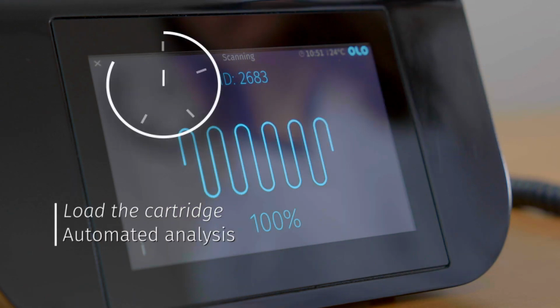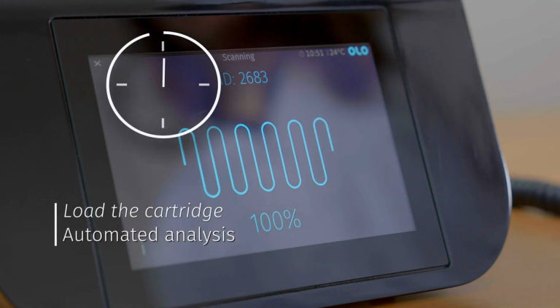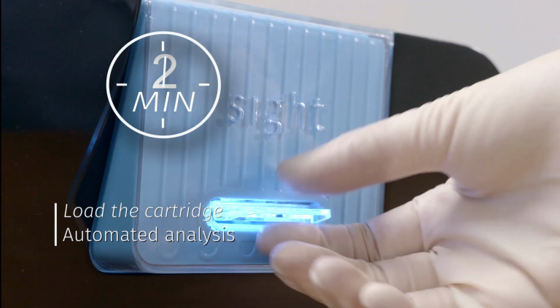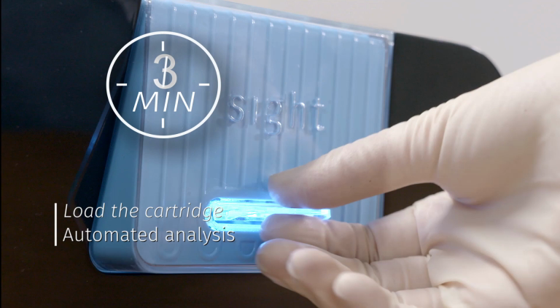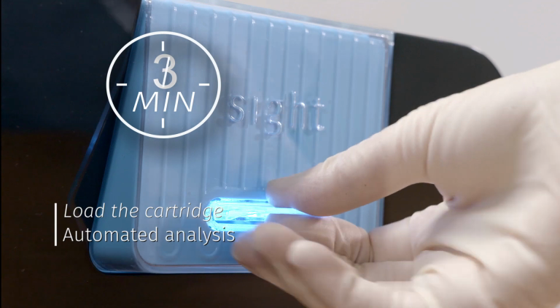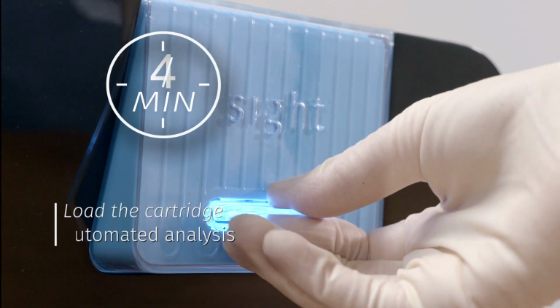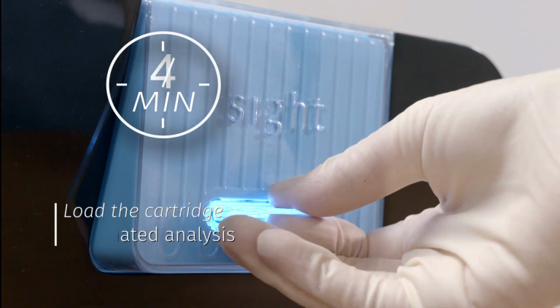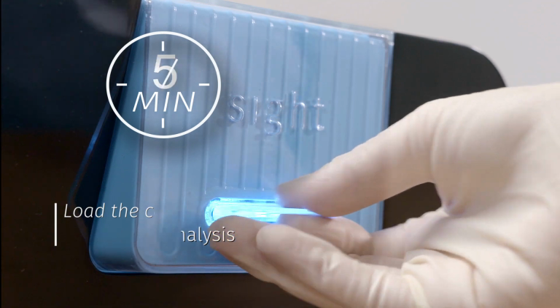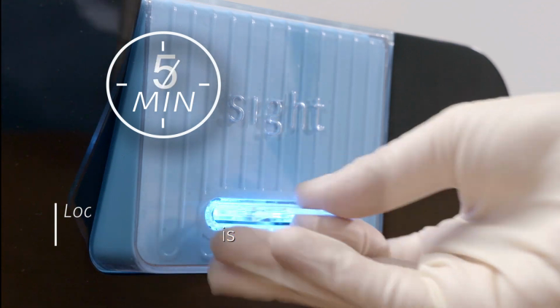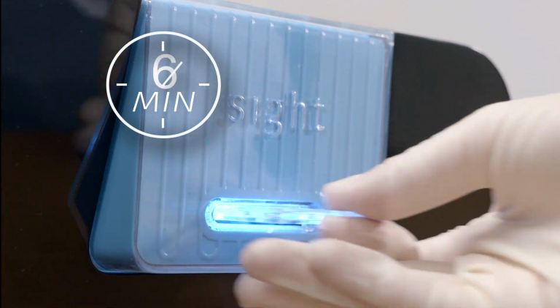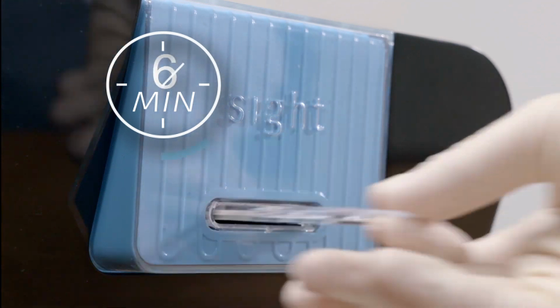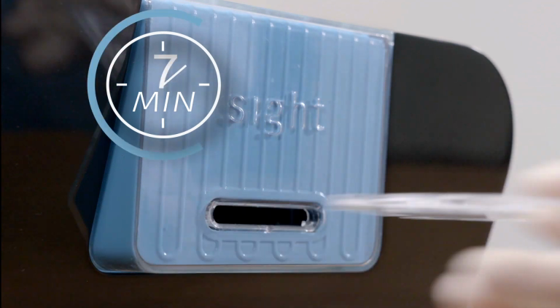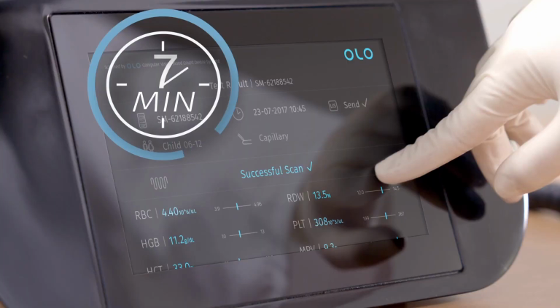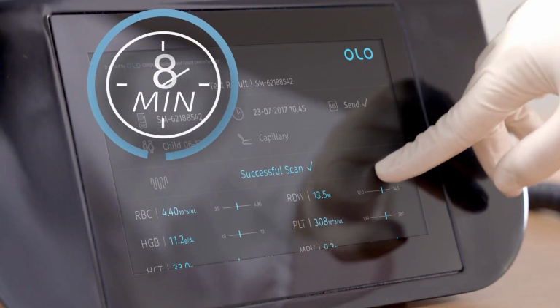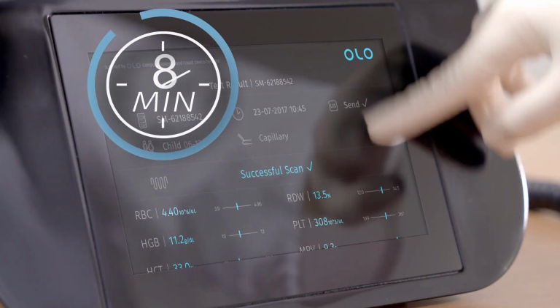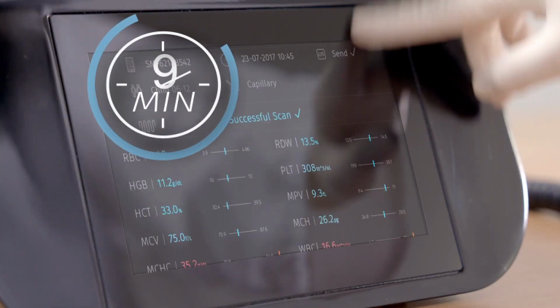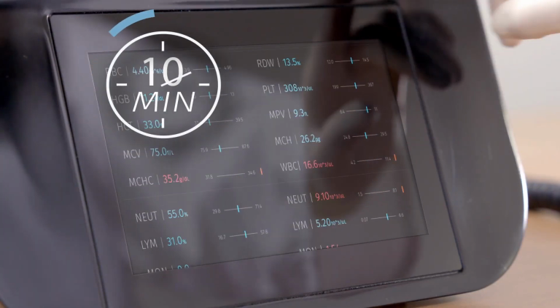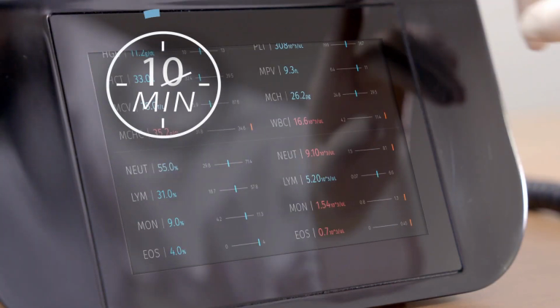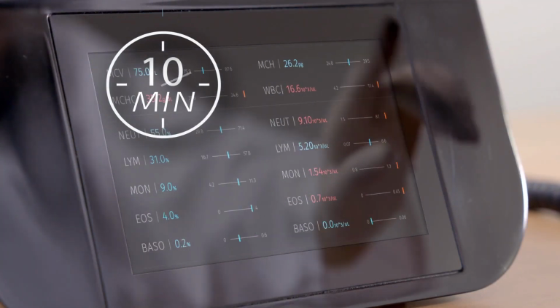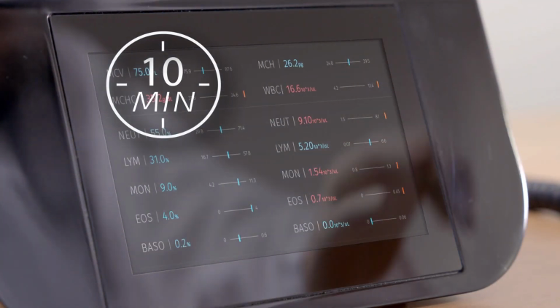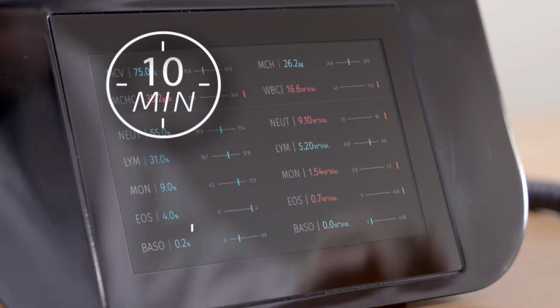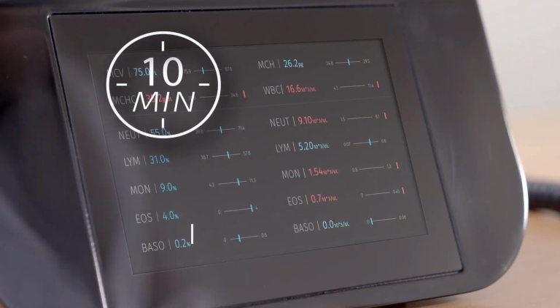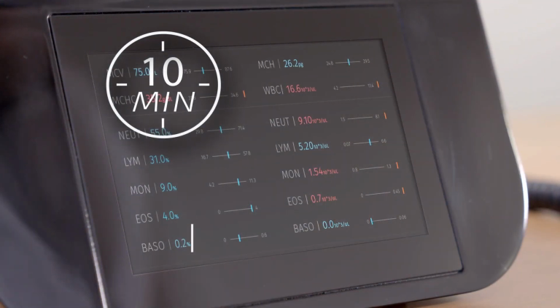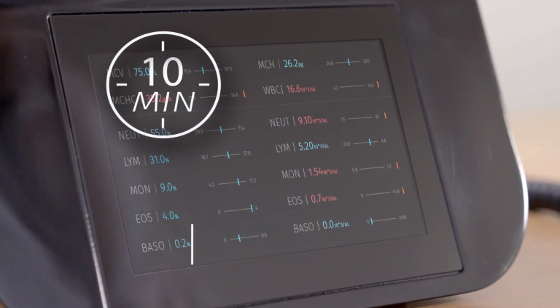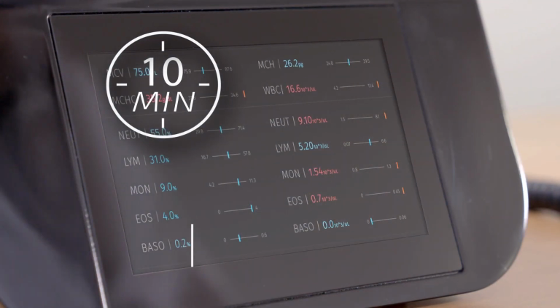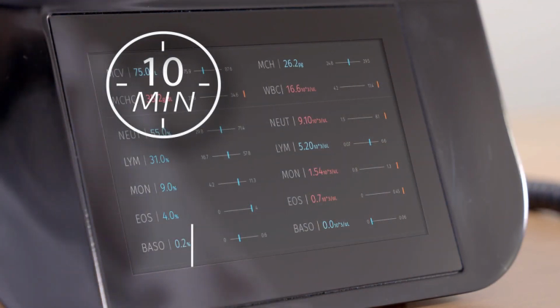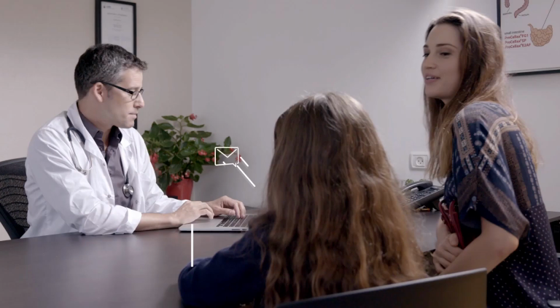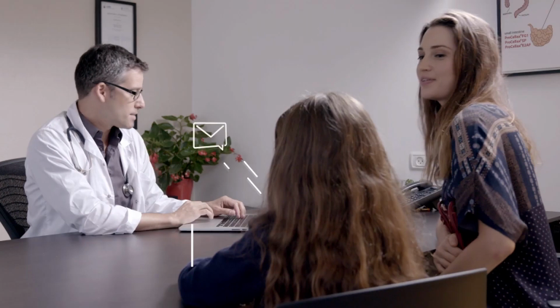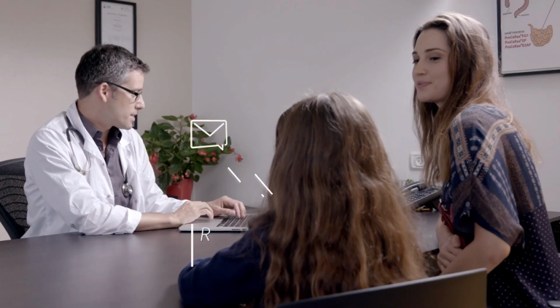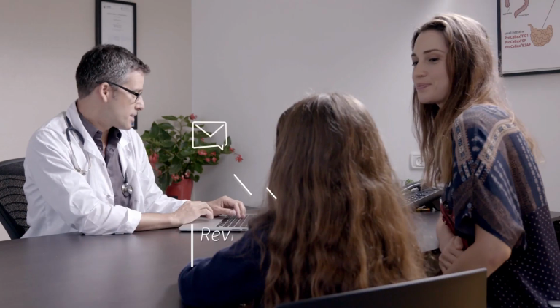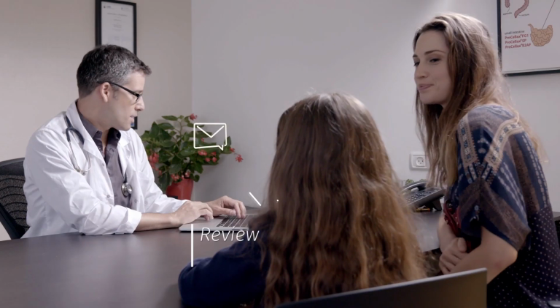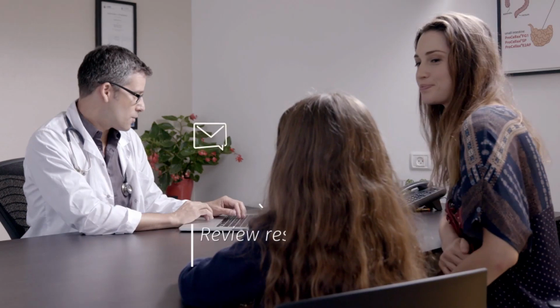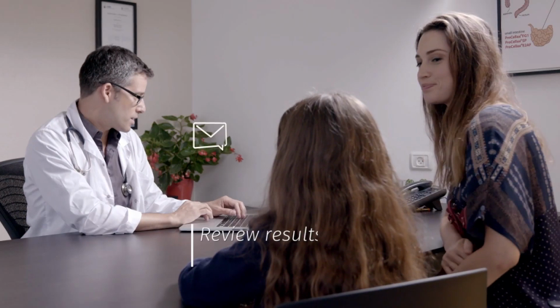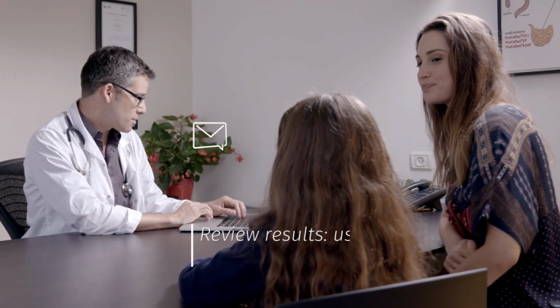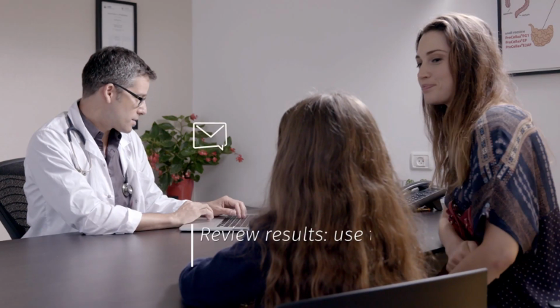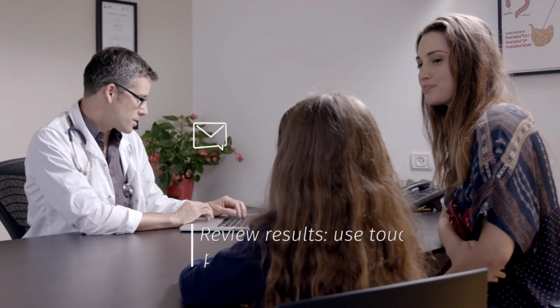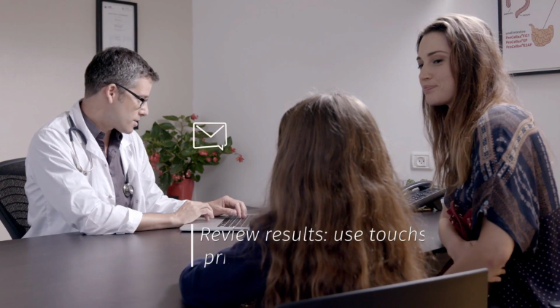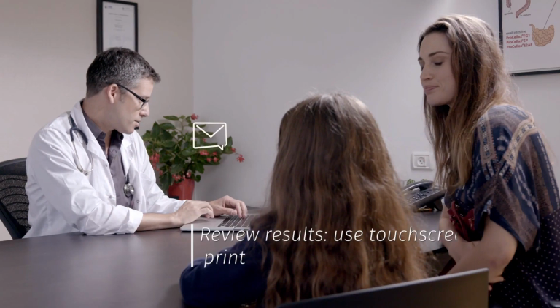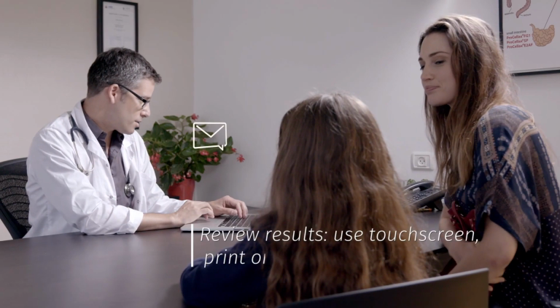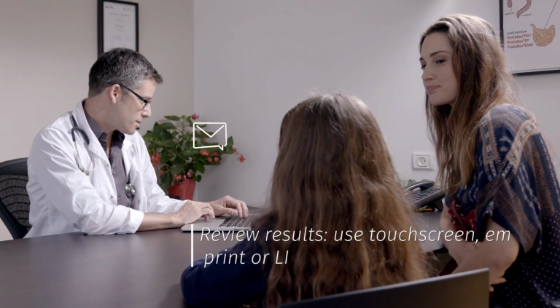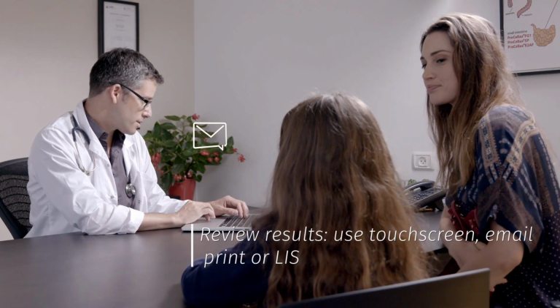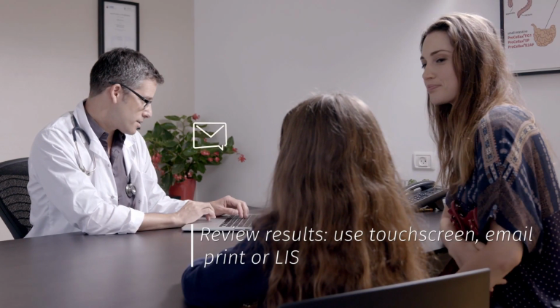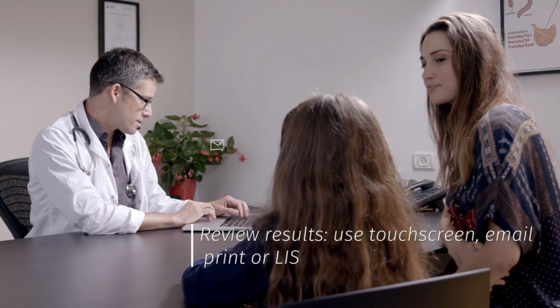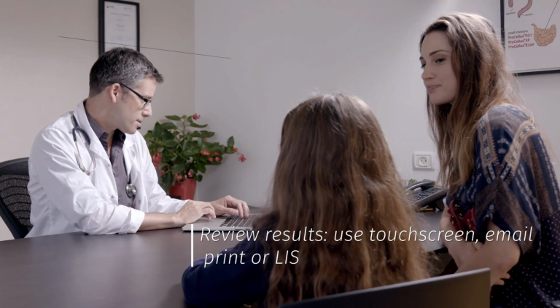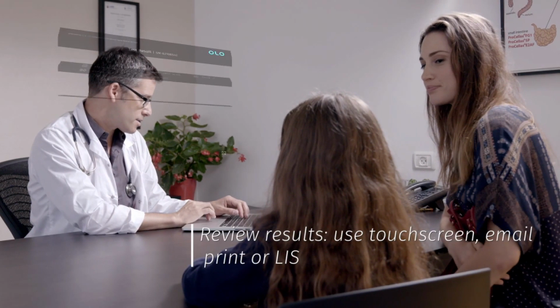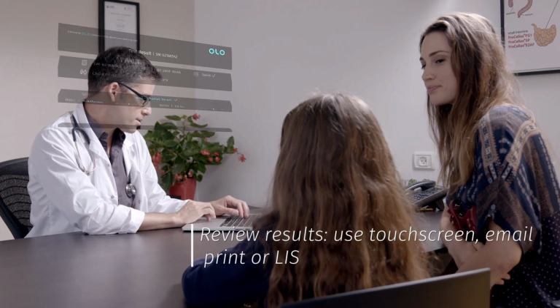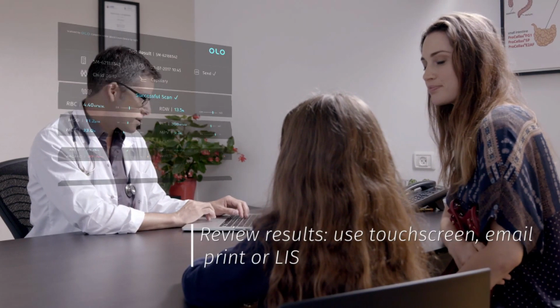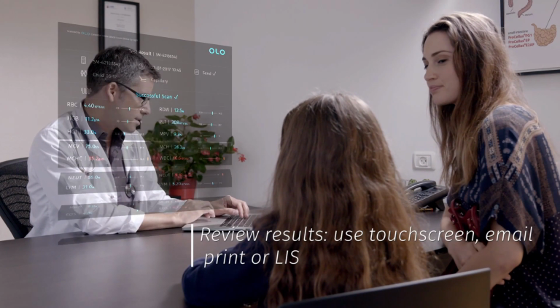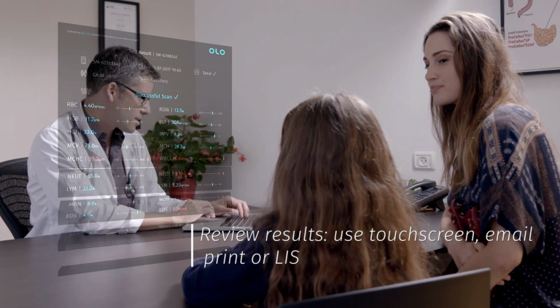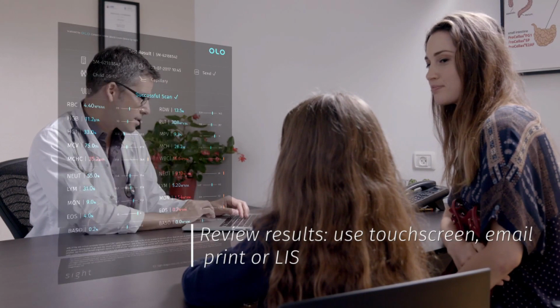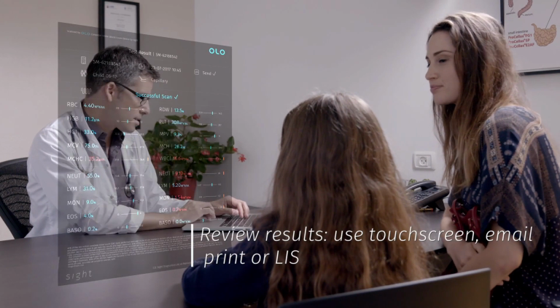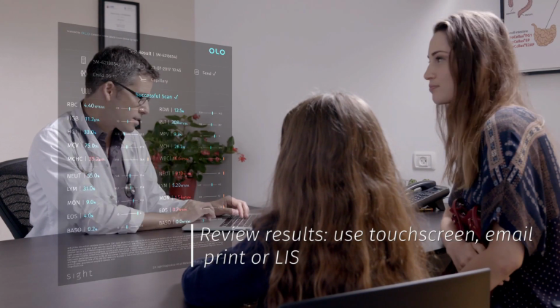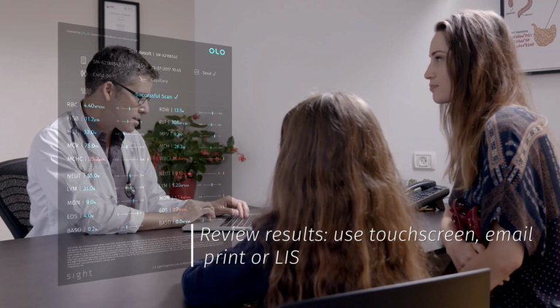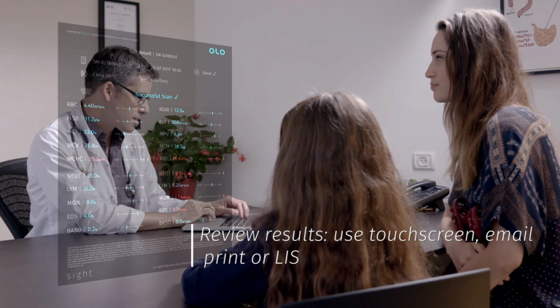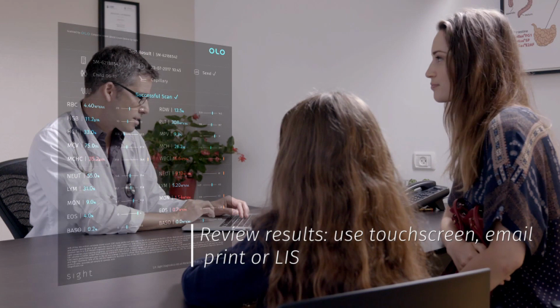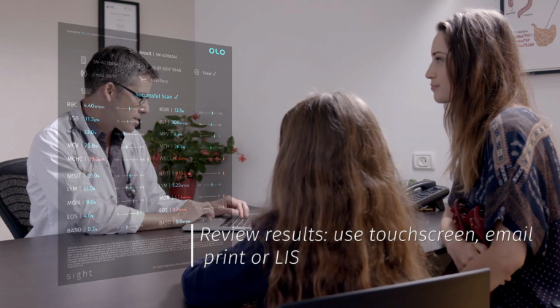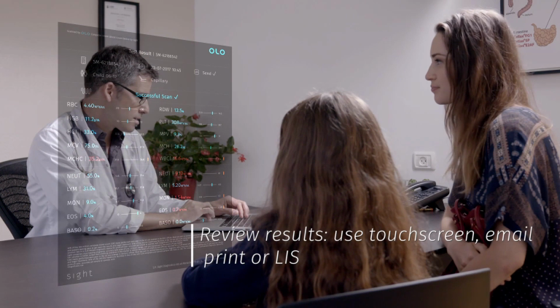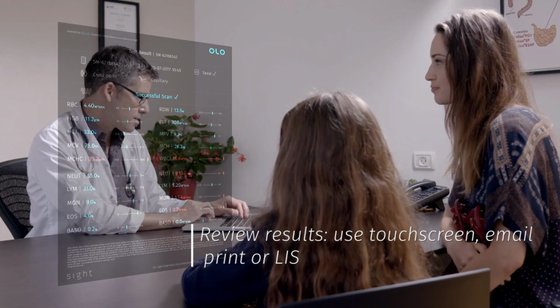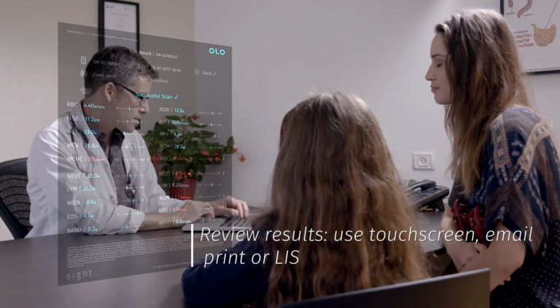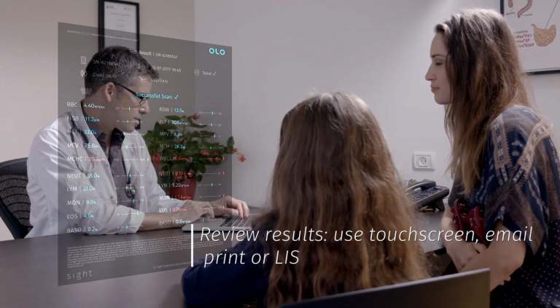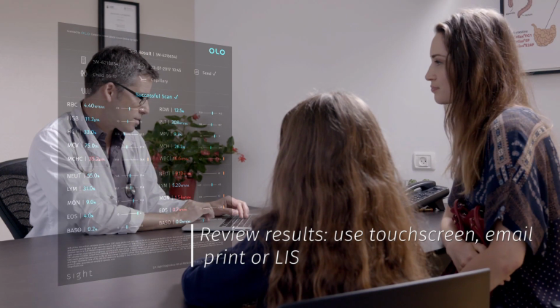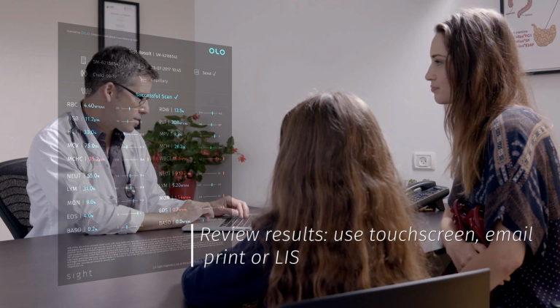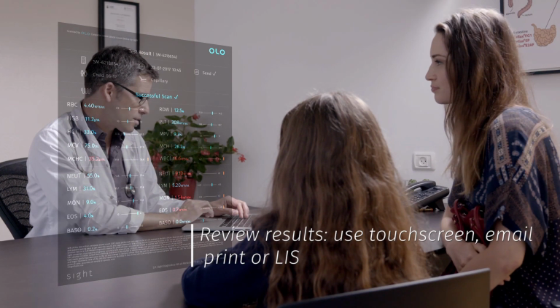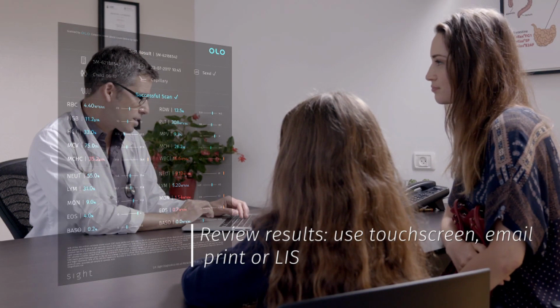Within 10 minutes, results are ready on the touchscreen and can be printed, emailed, or sent to a lab information system.